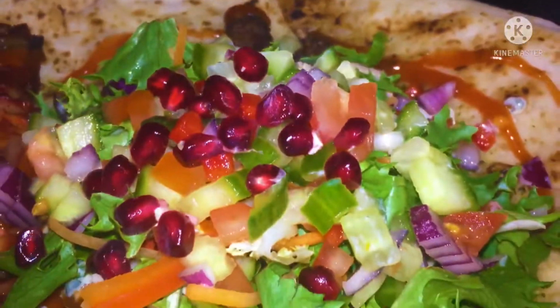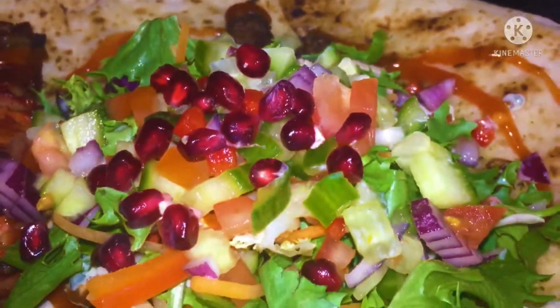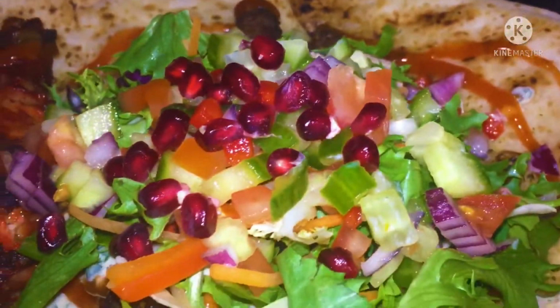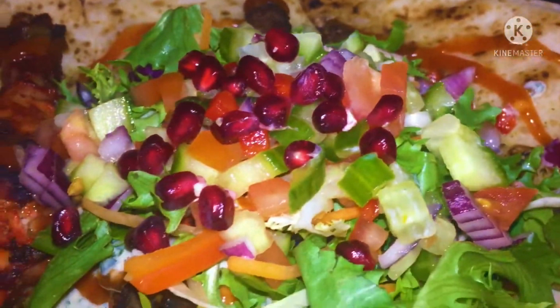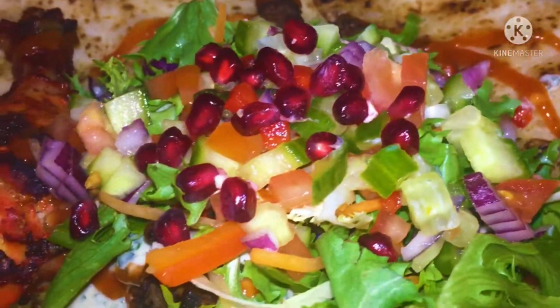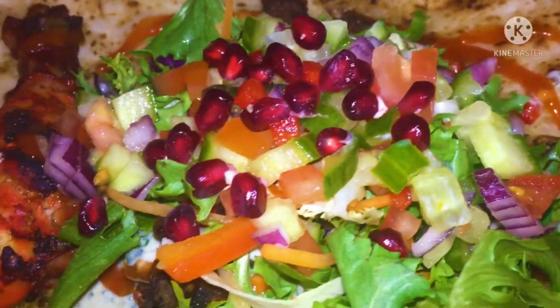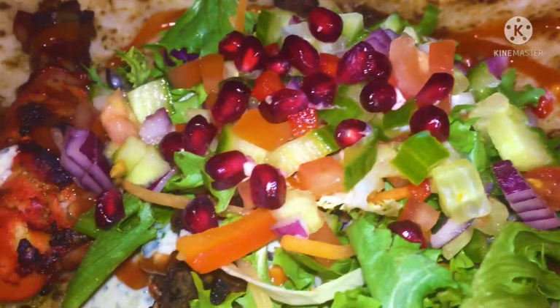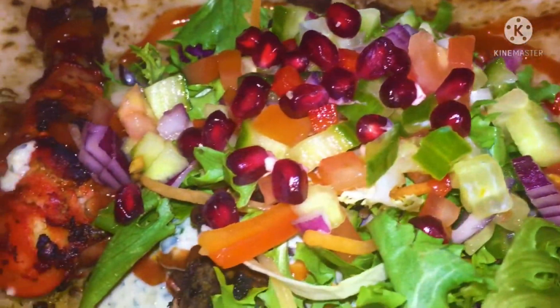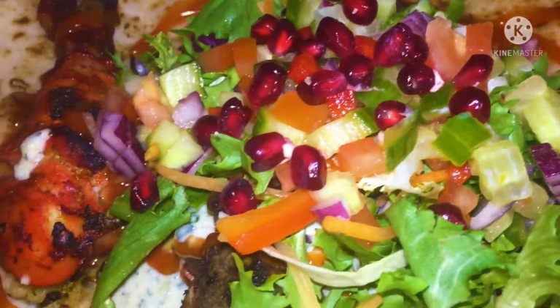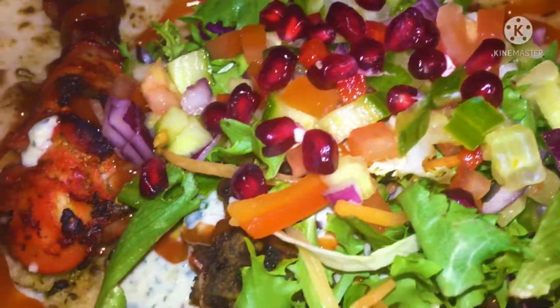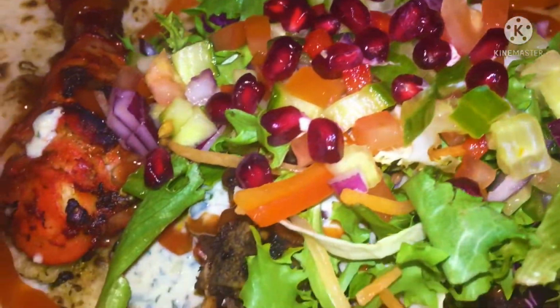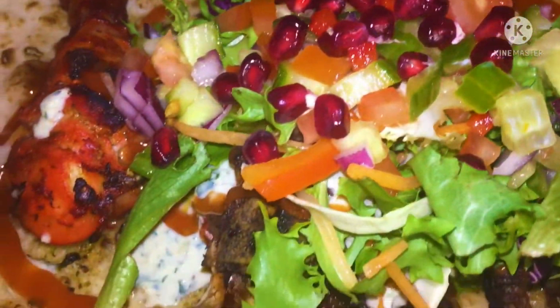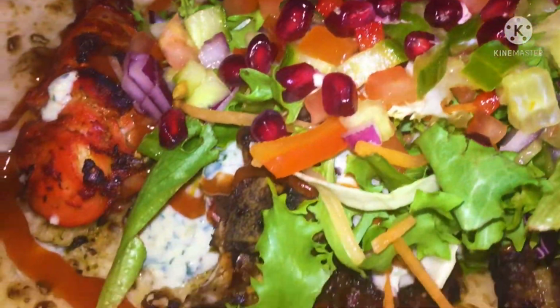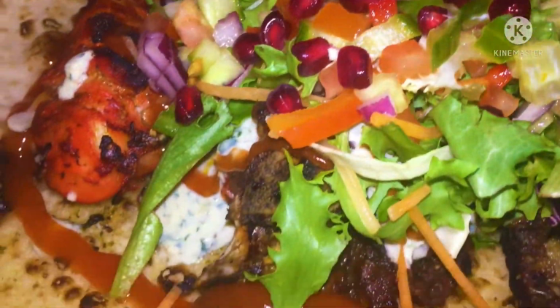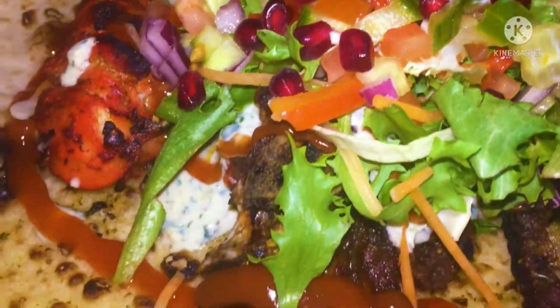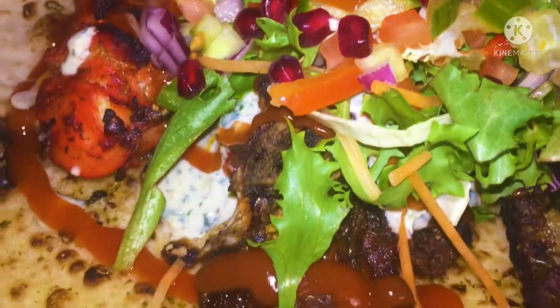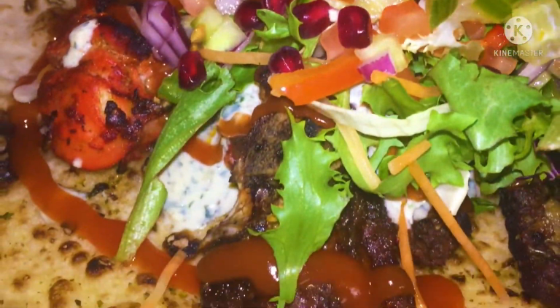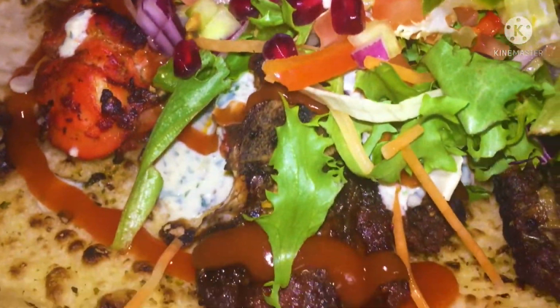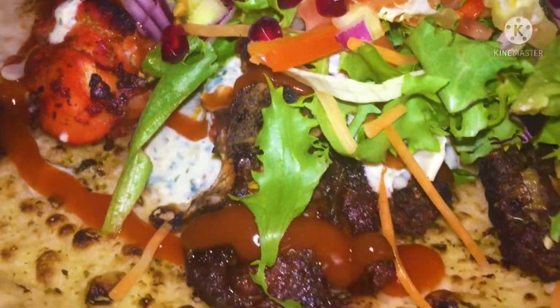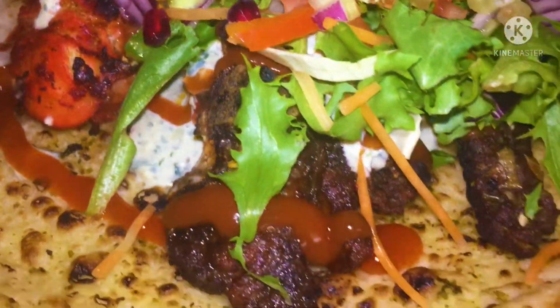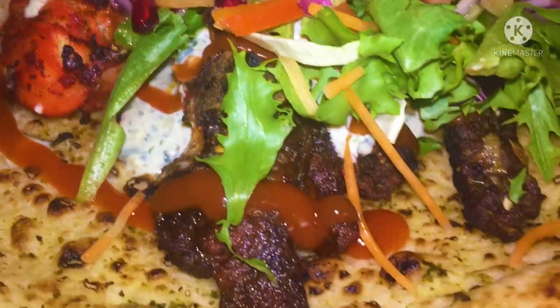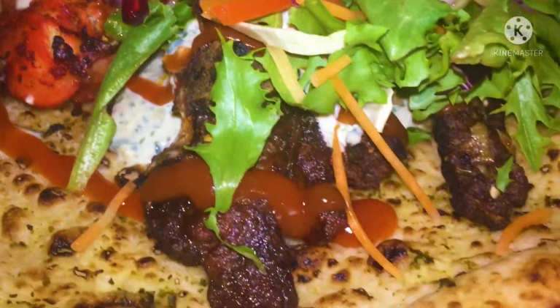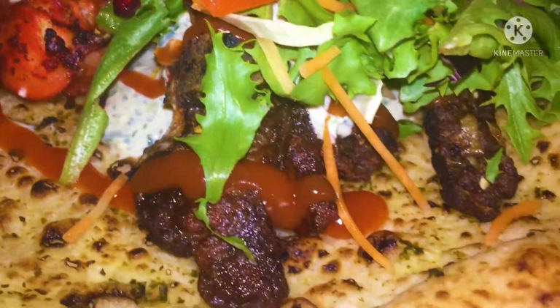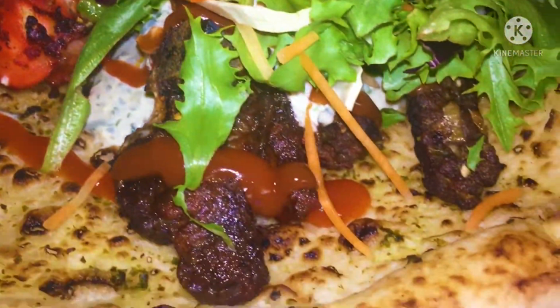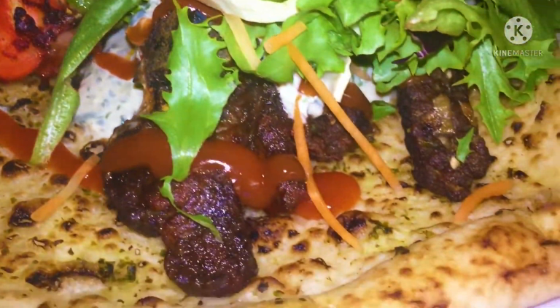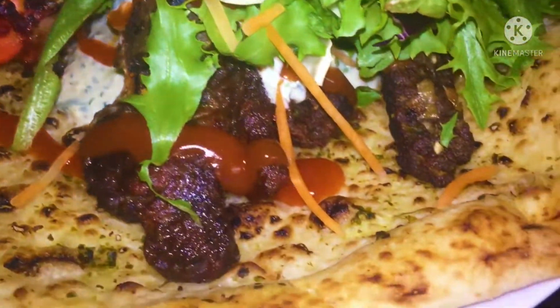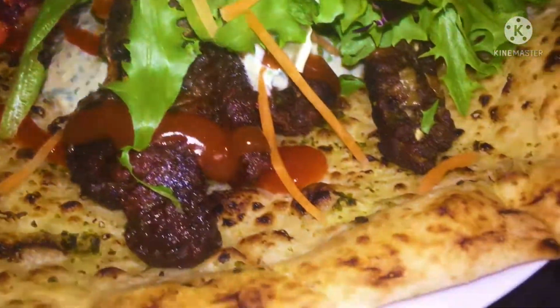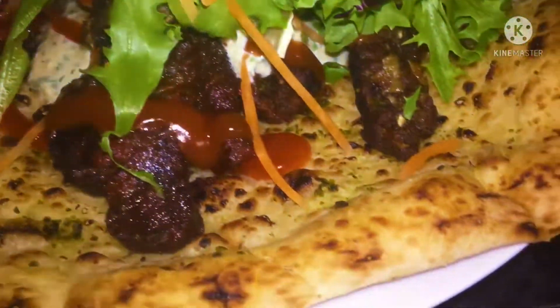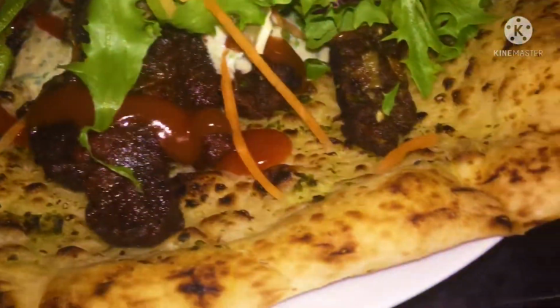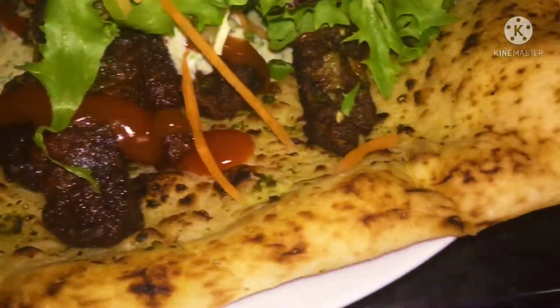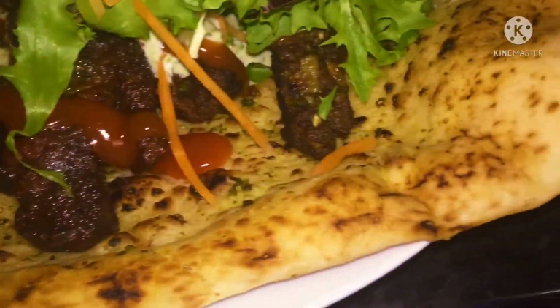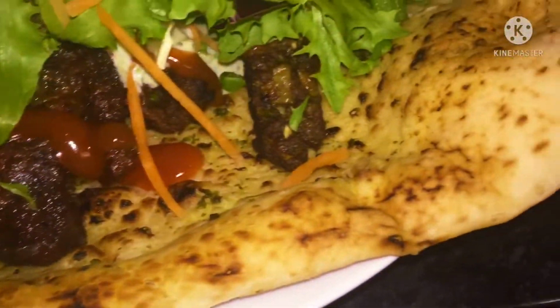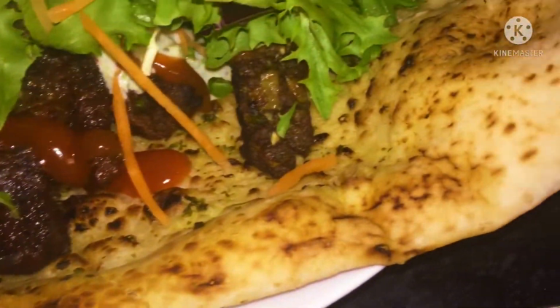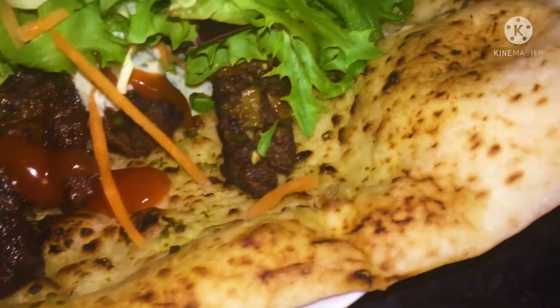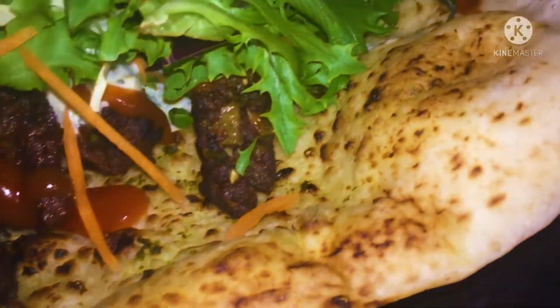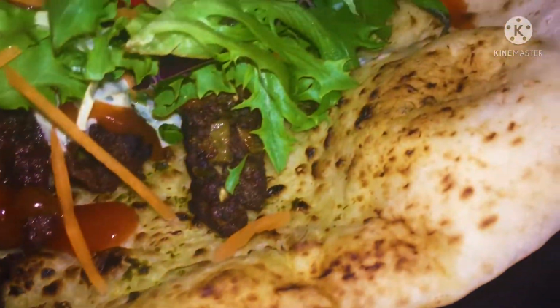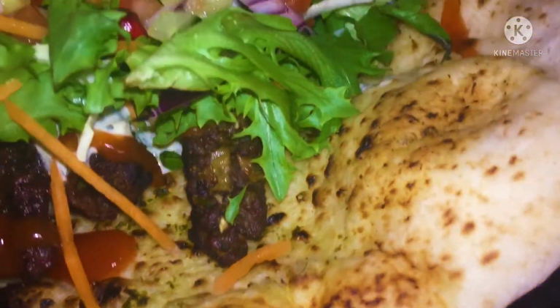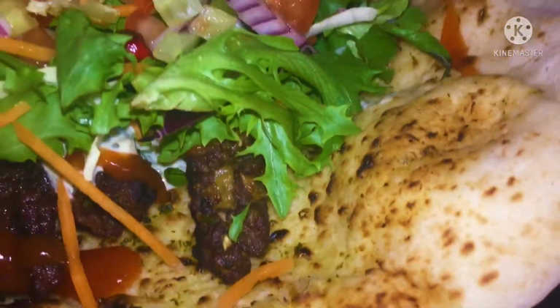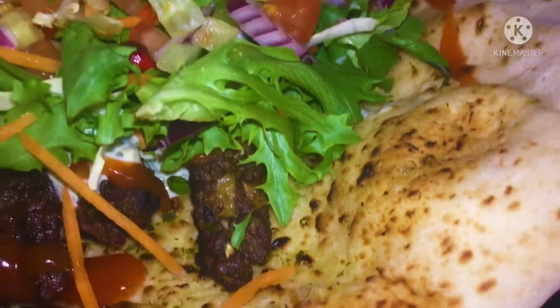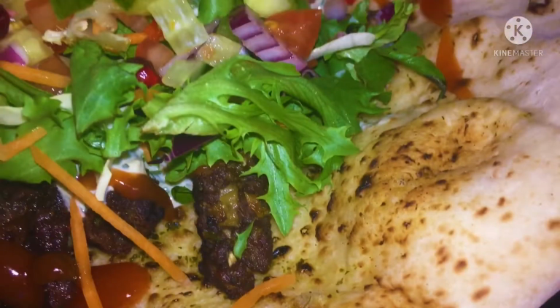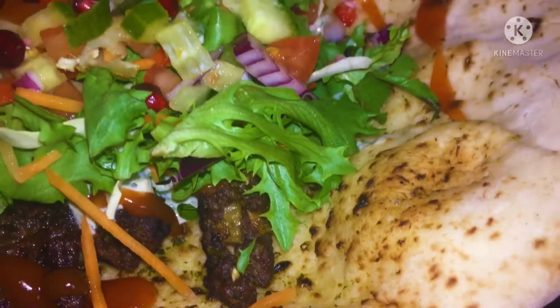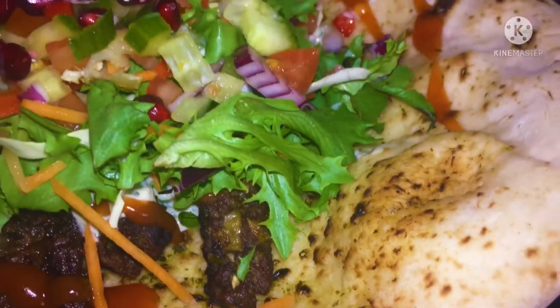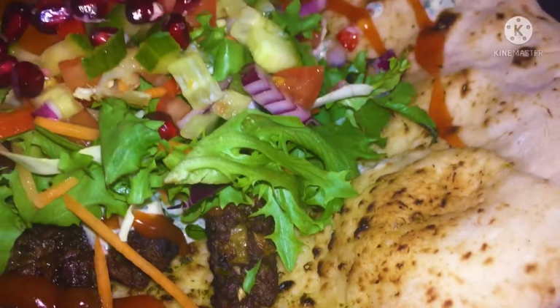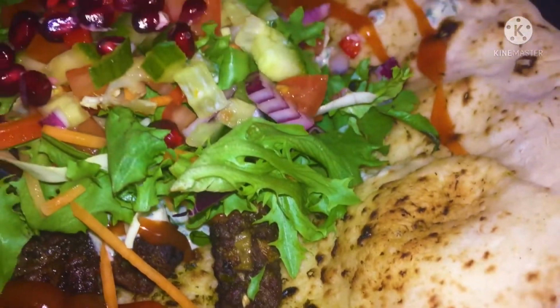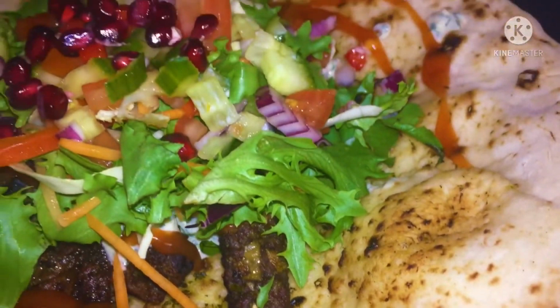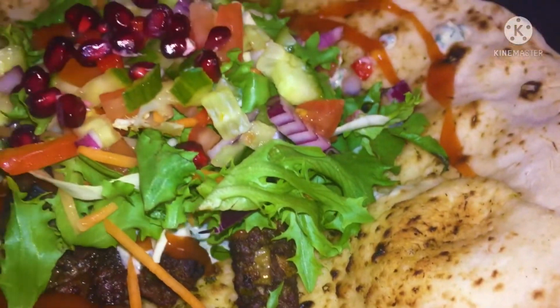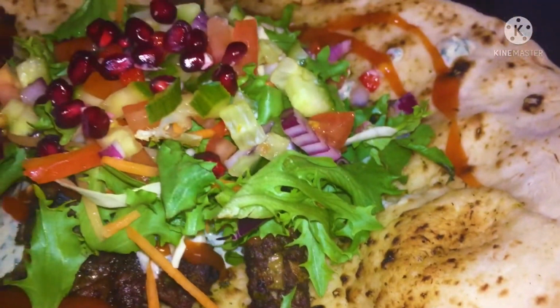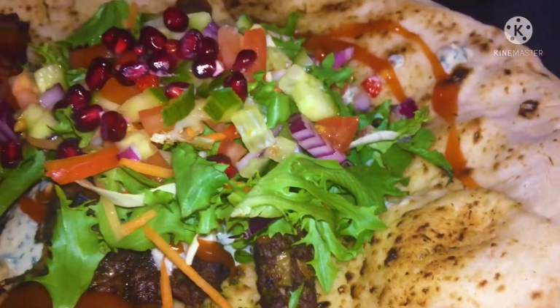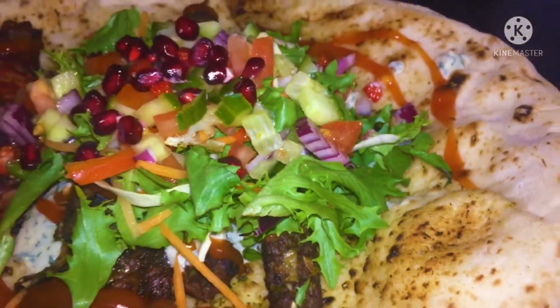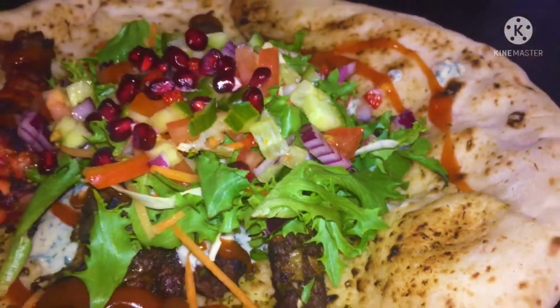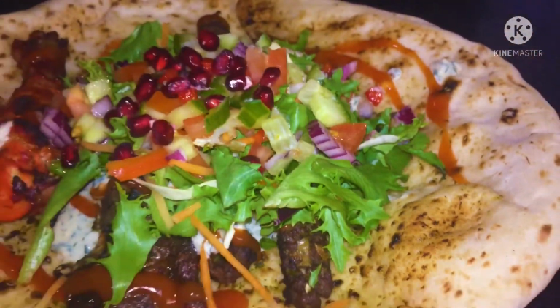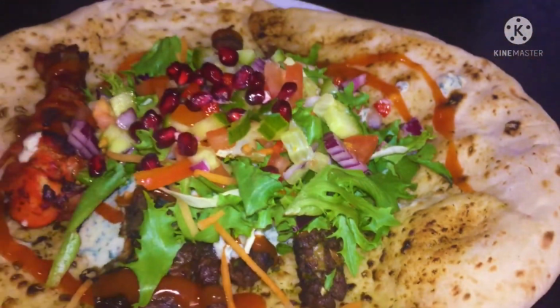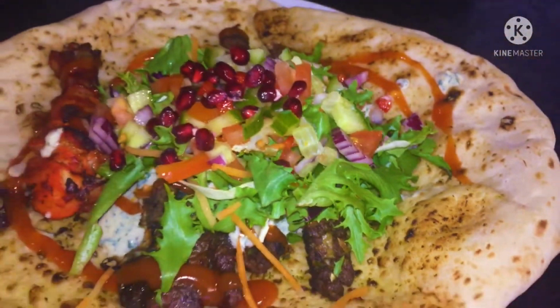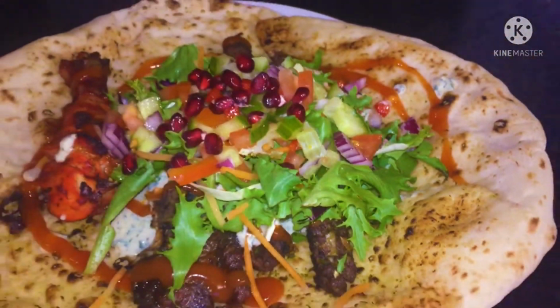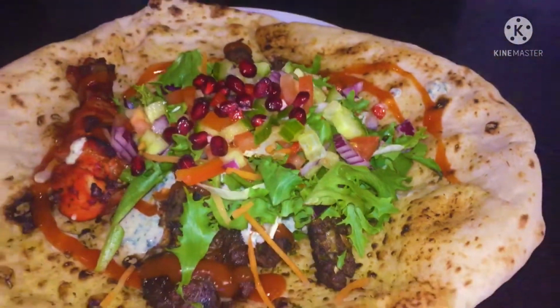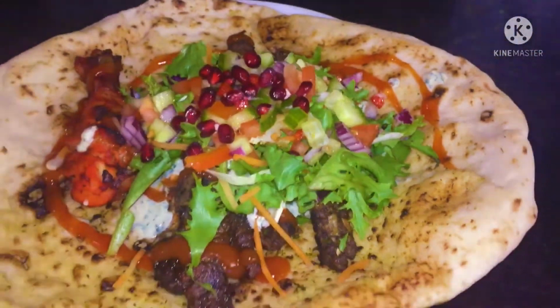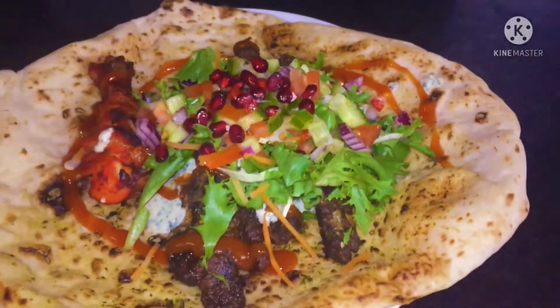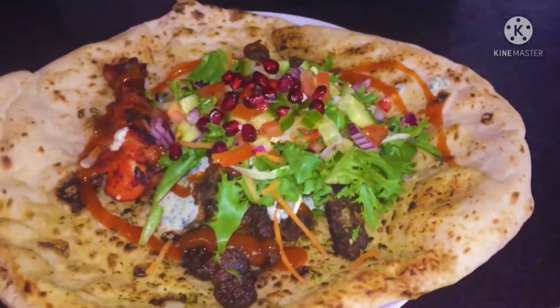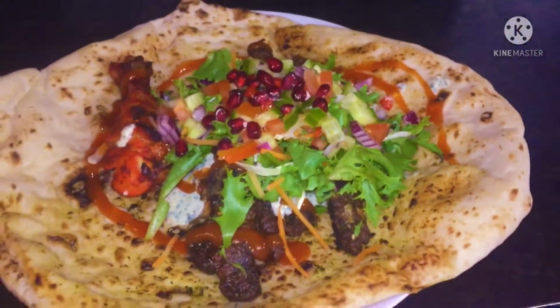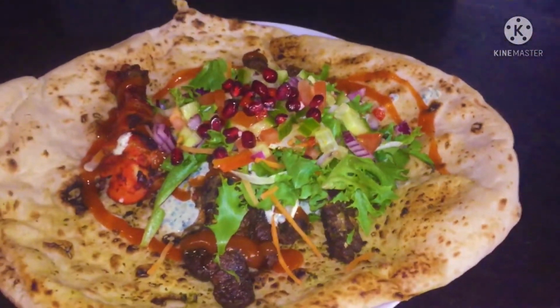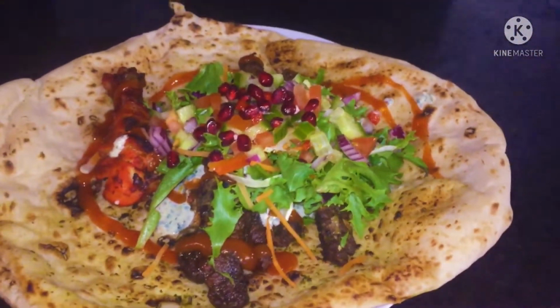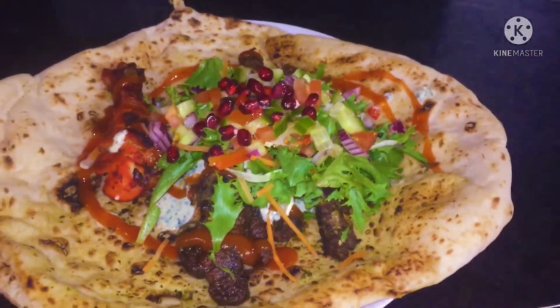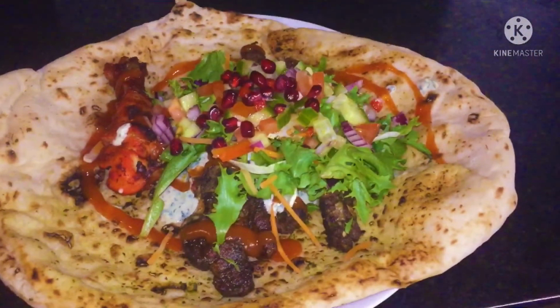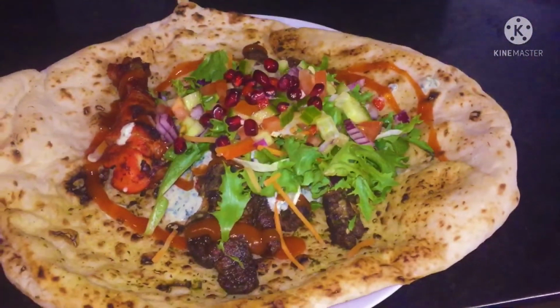Good morning, welcome to my YouTube channel. Today I'm going to show you how to make a mixed grill at home.